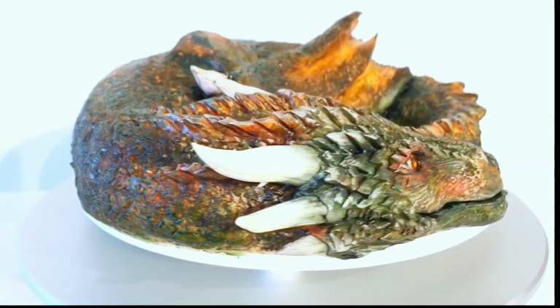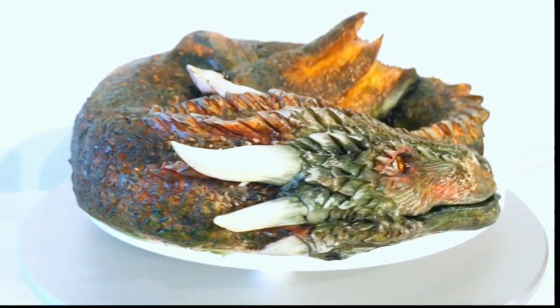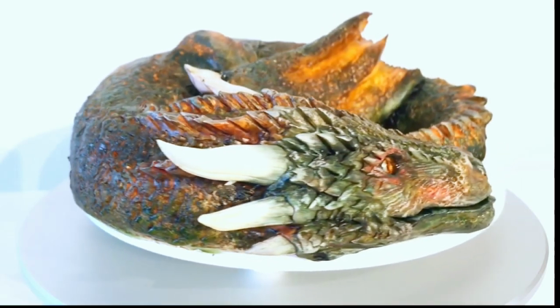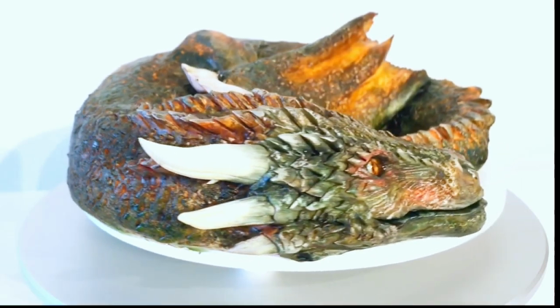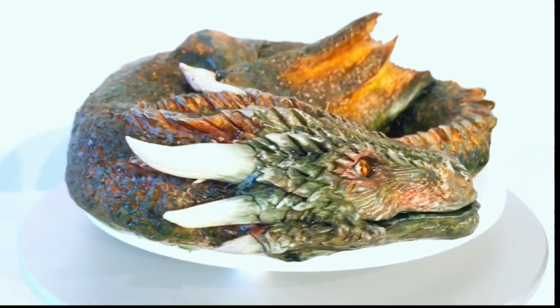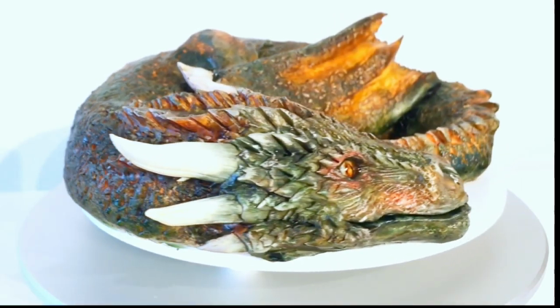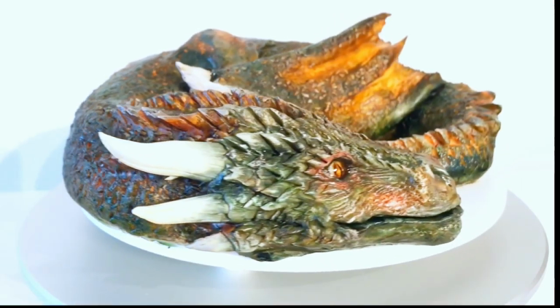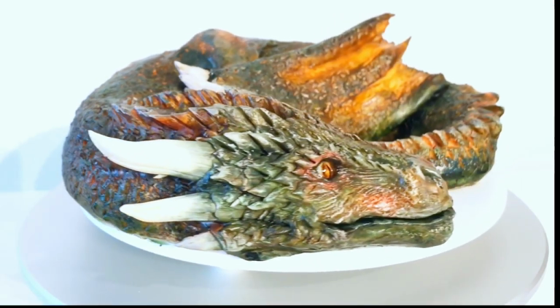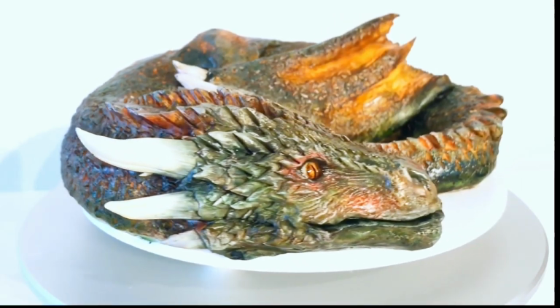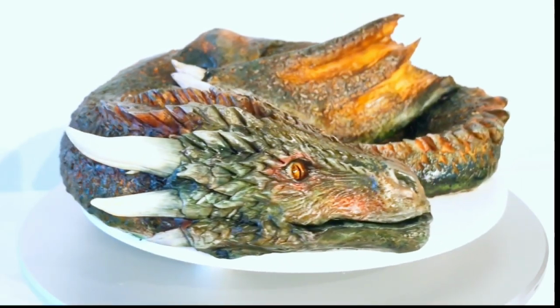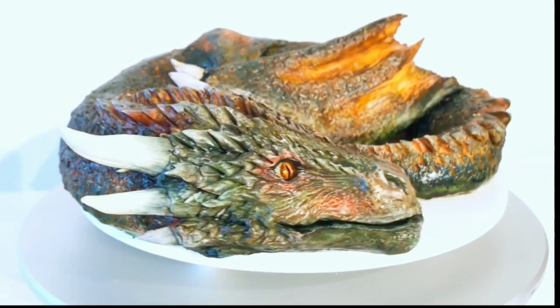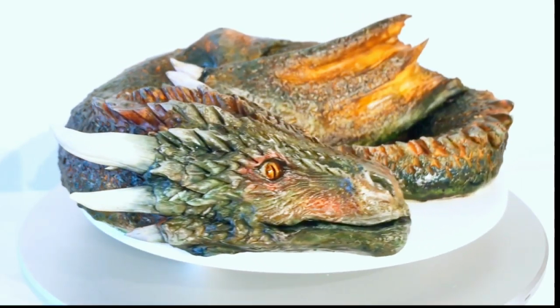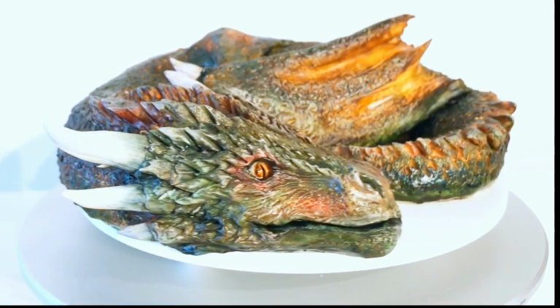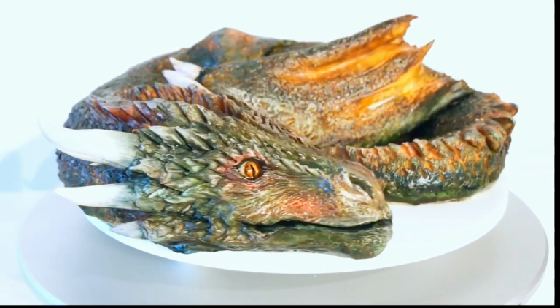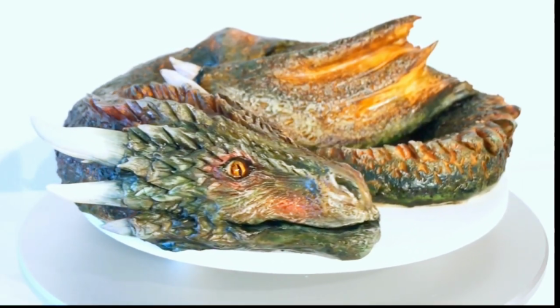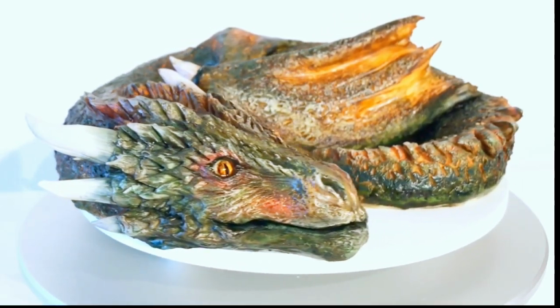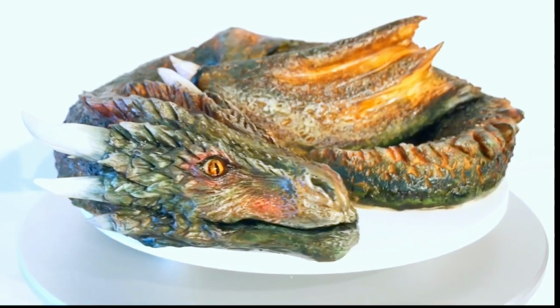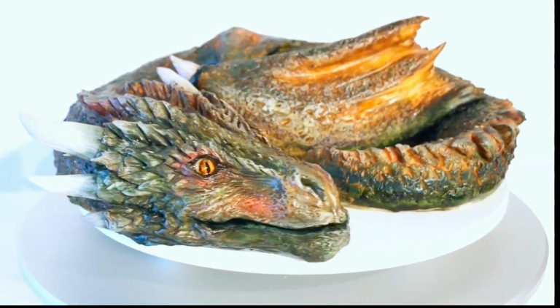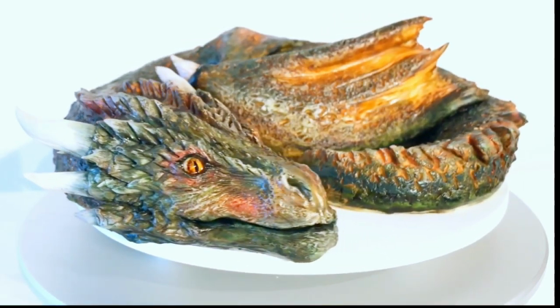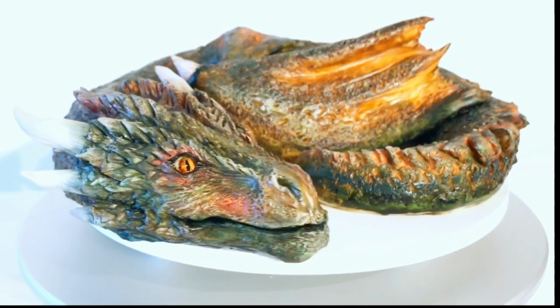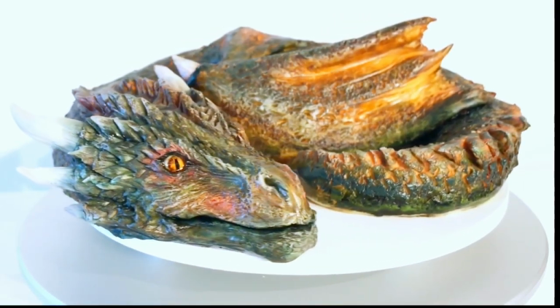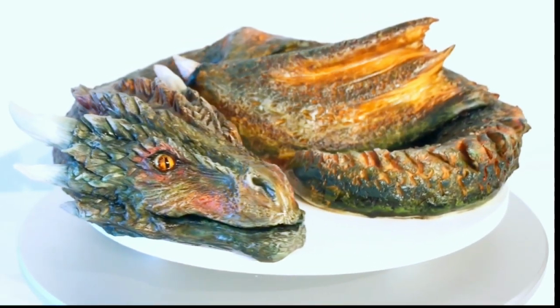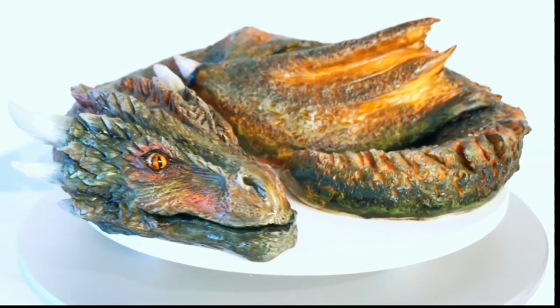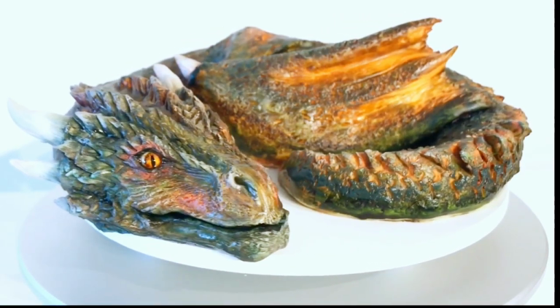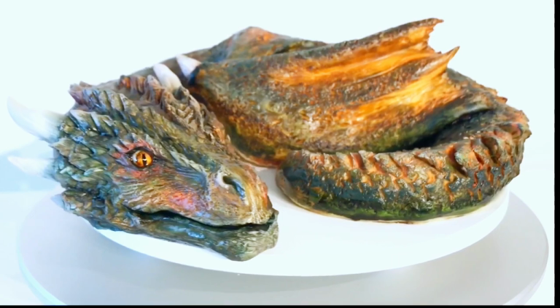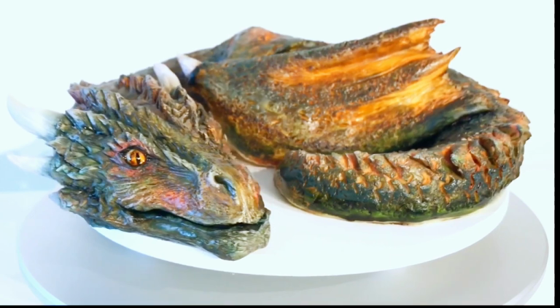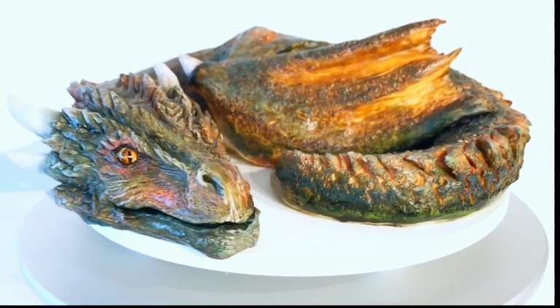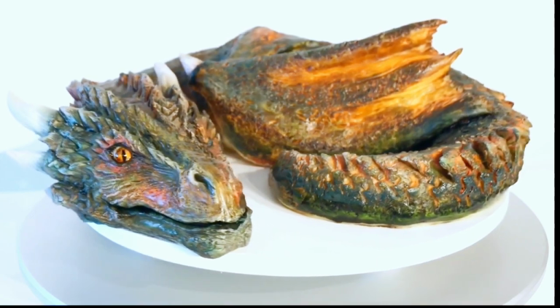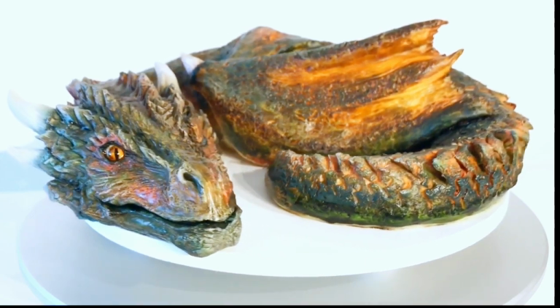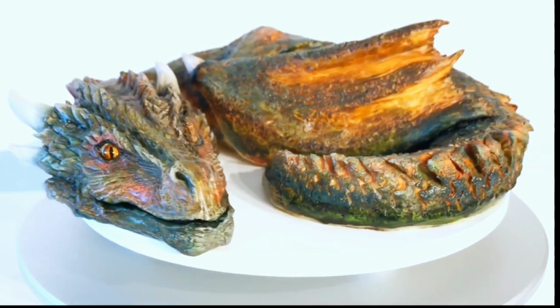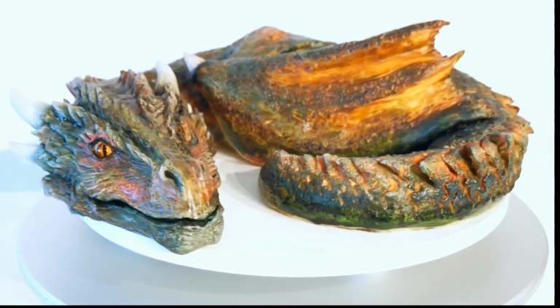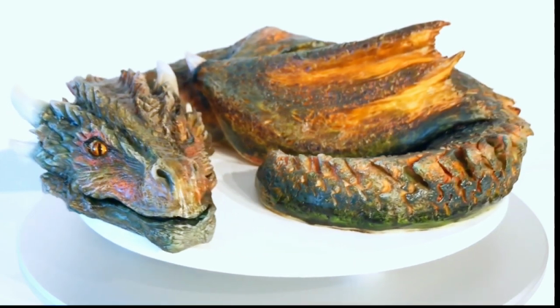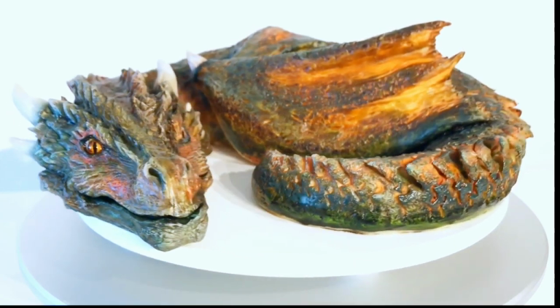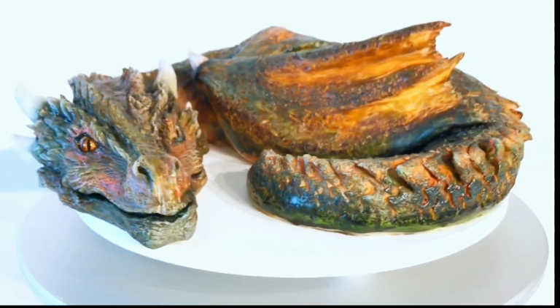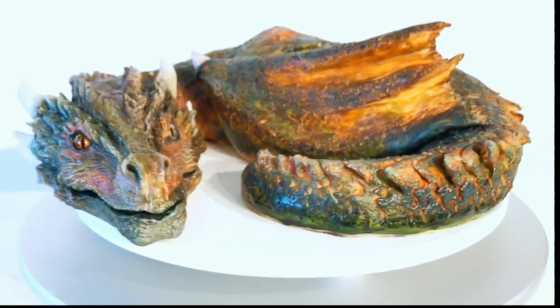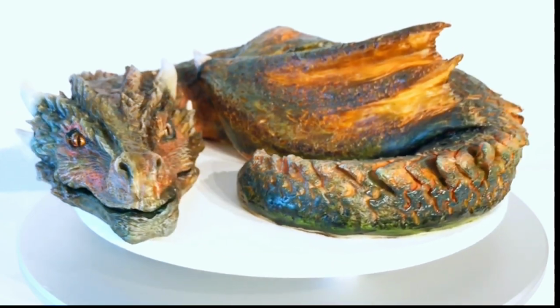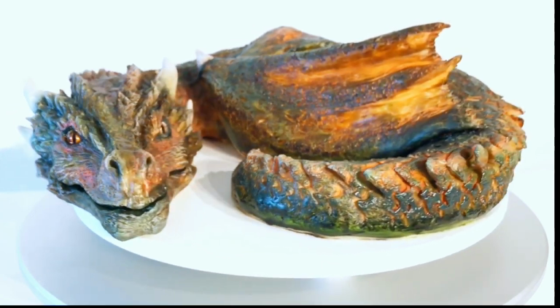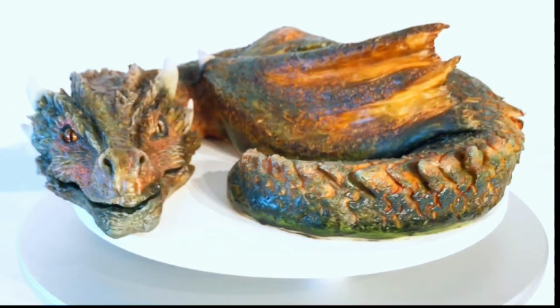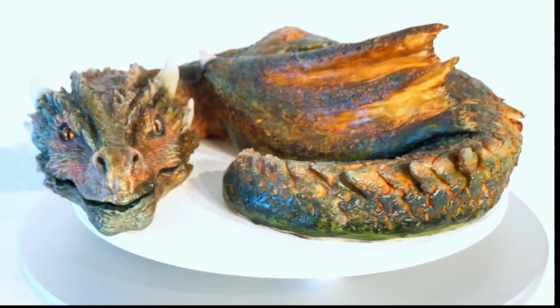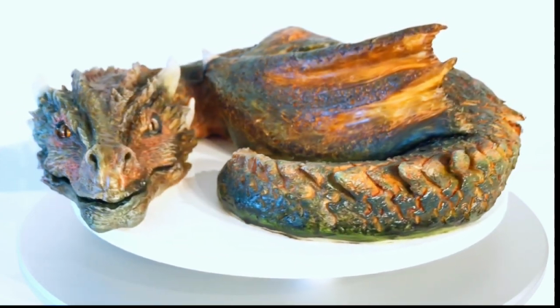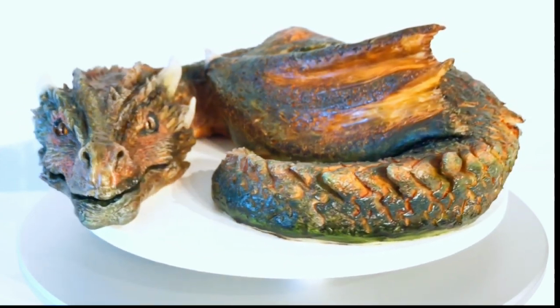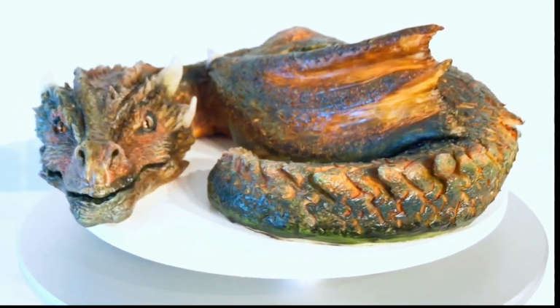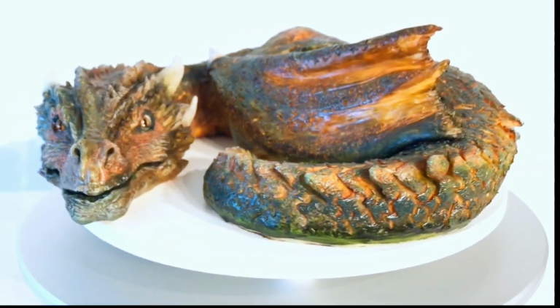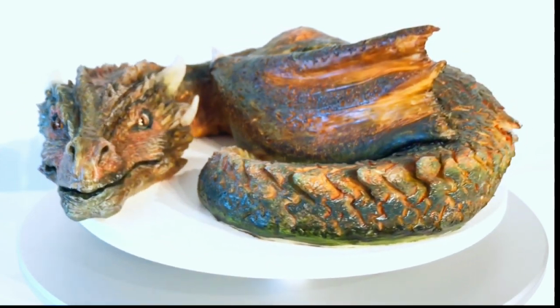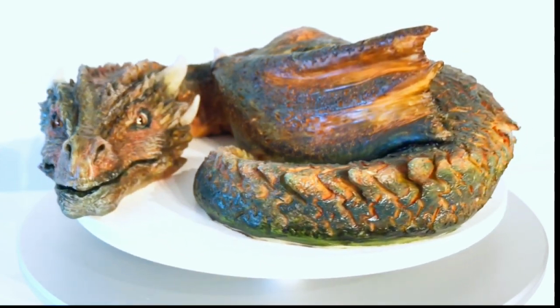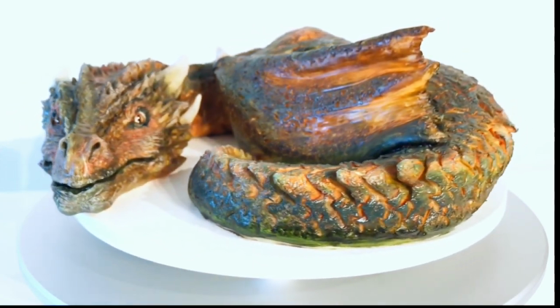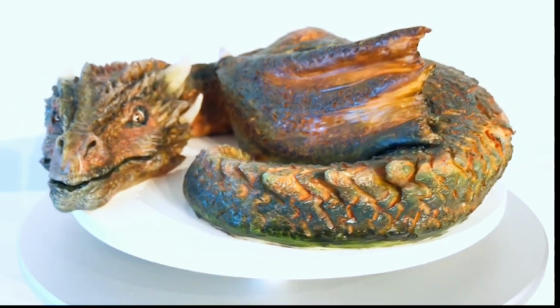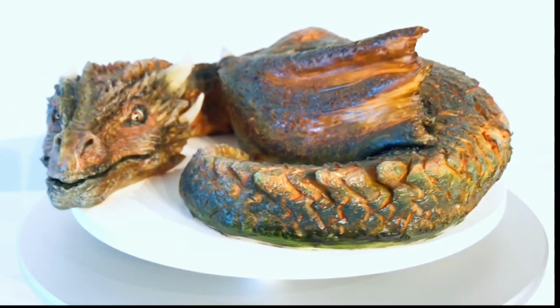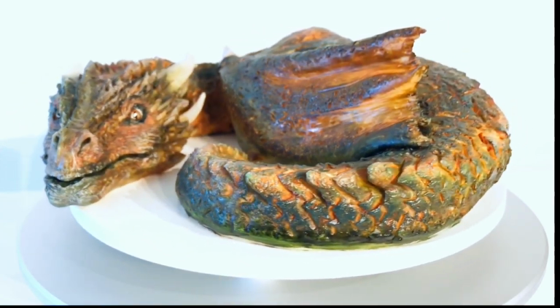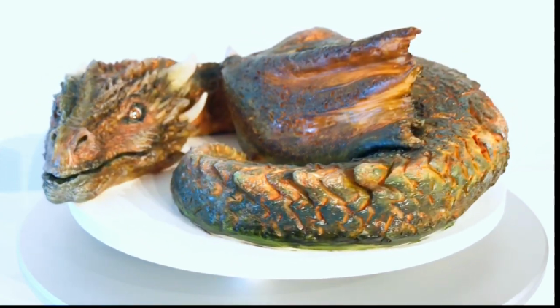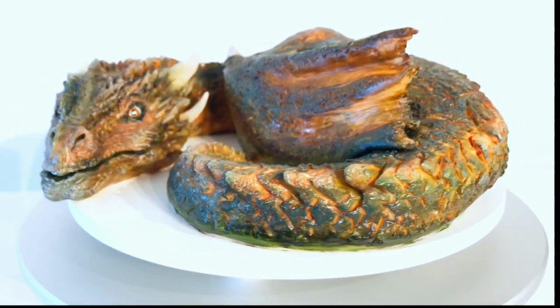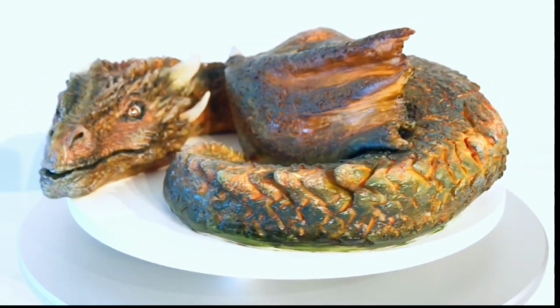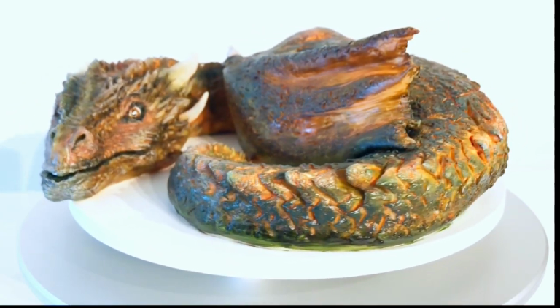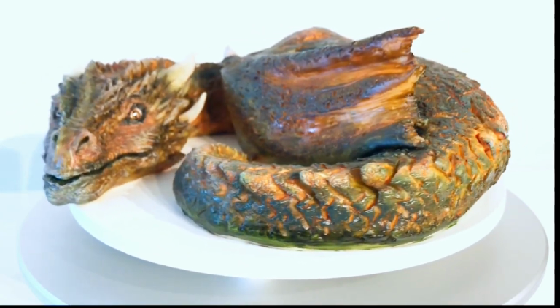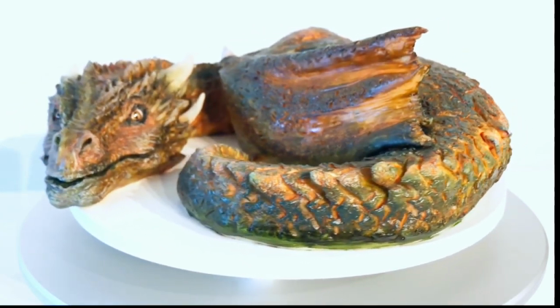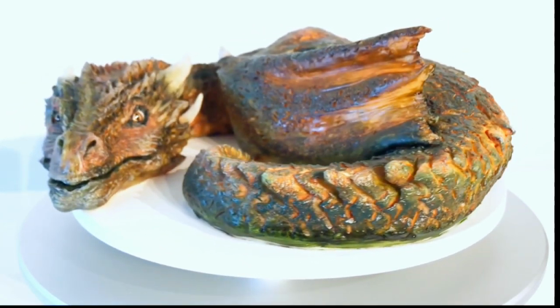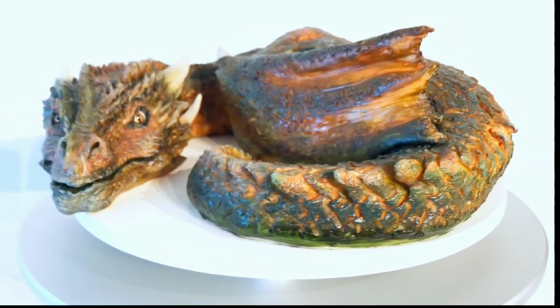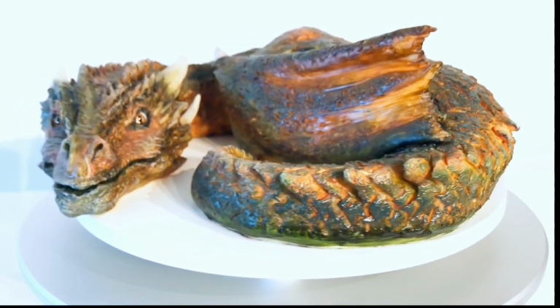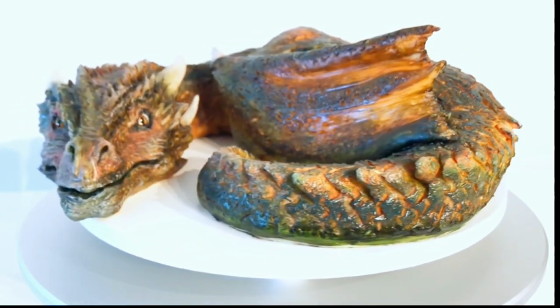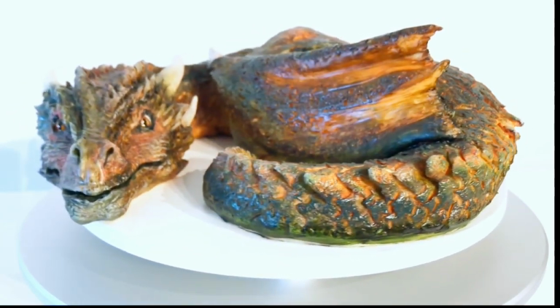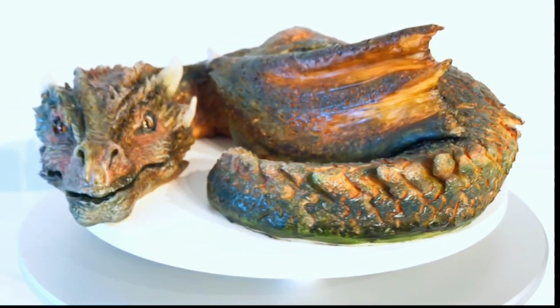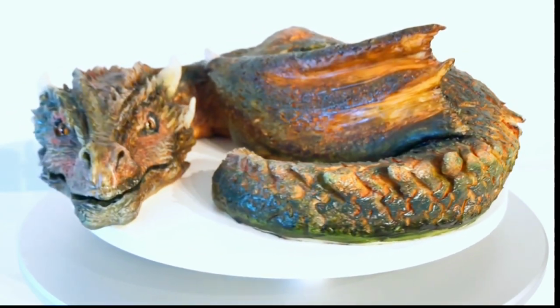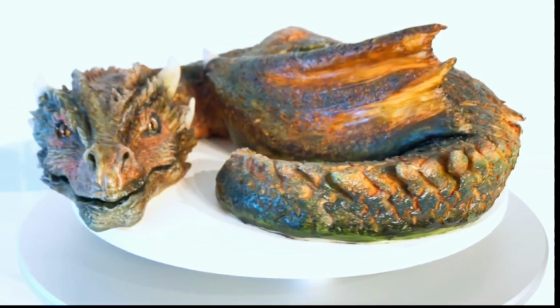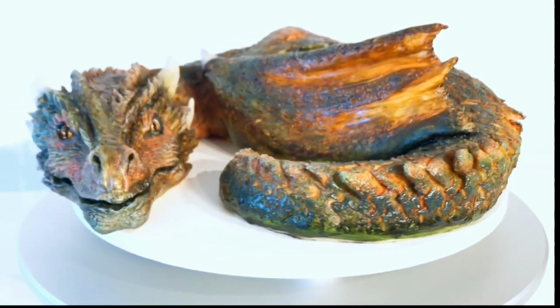And there you have it — a super colorful, super textured, and kind of adorable dragon cake.